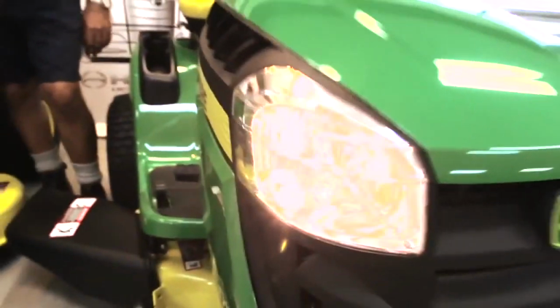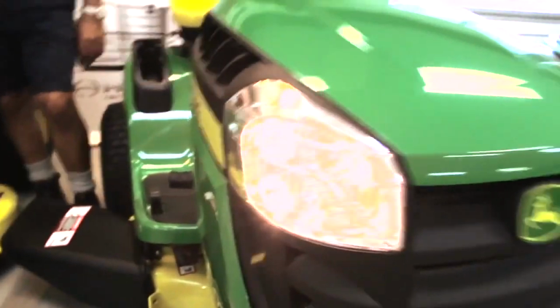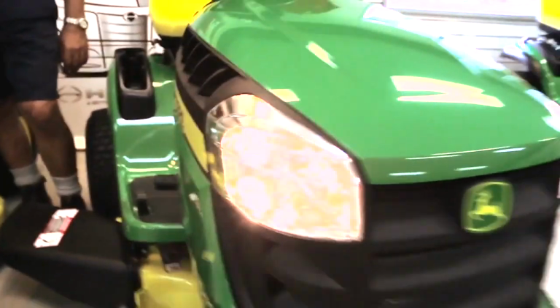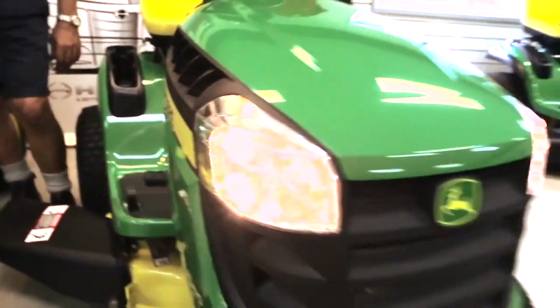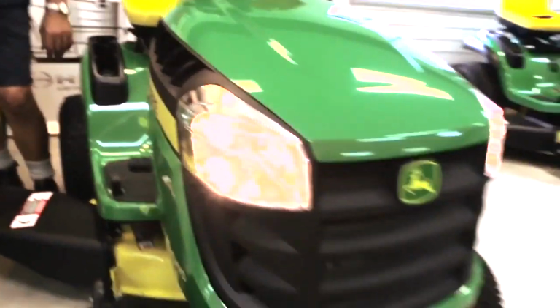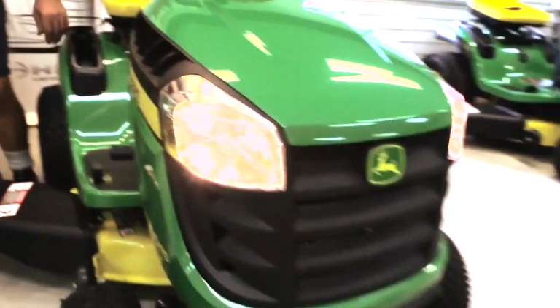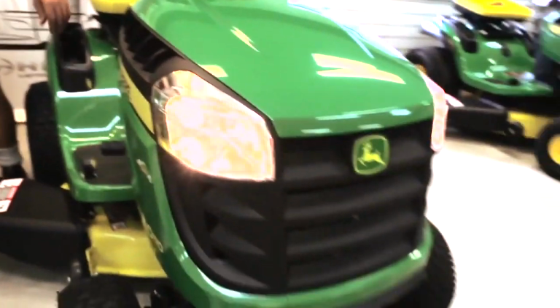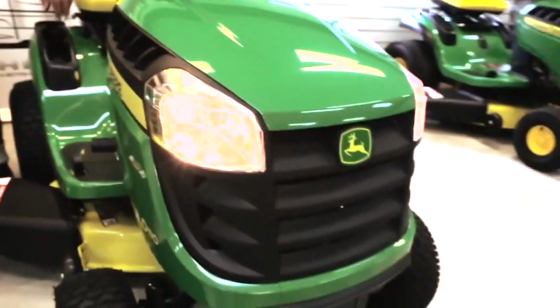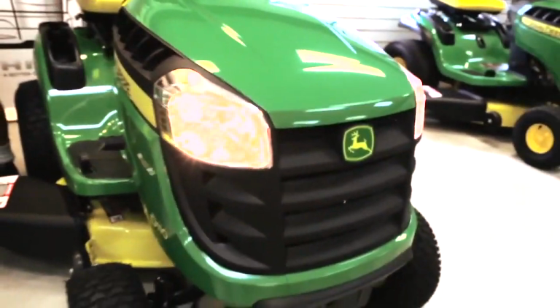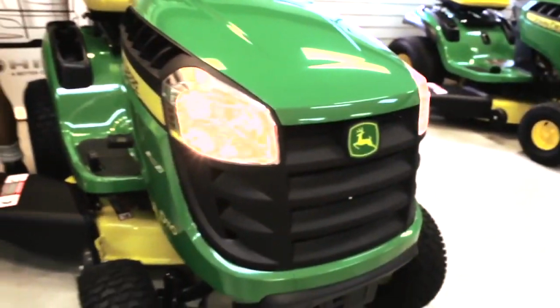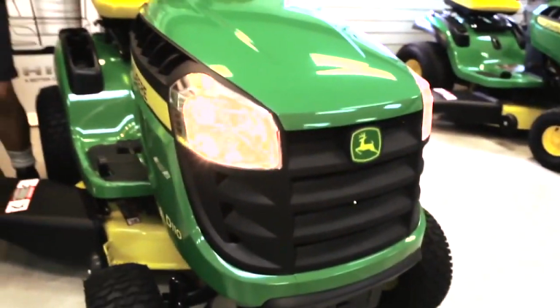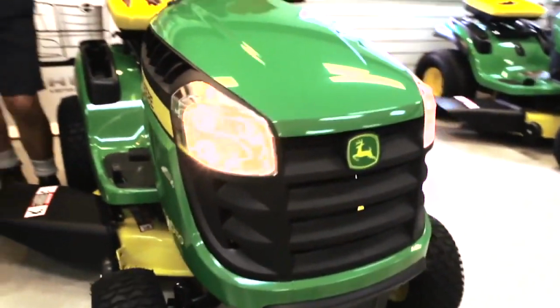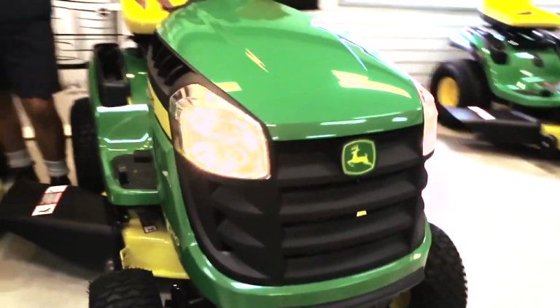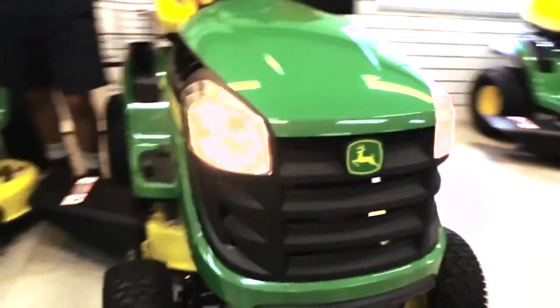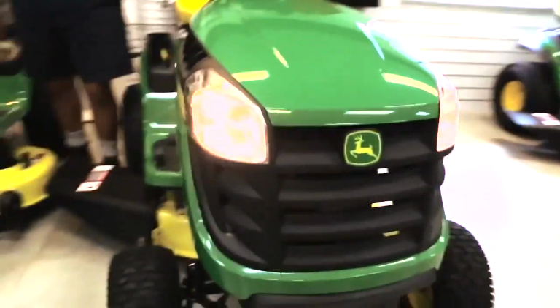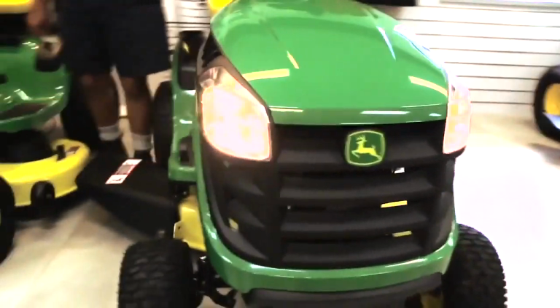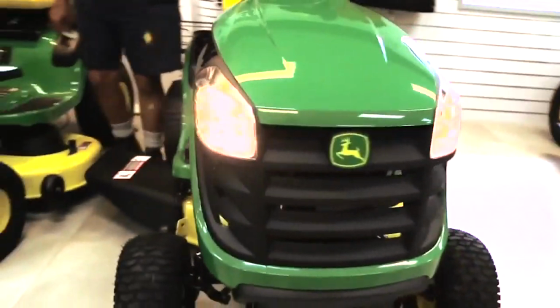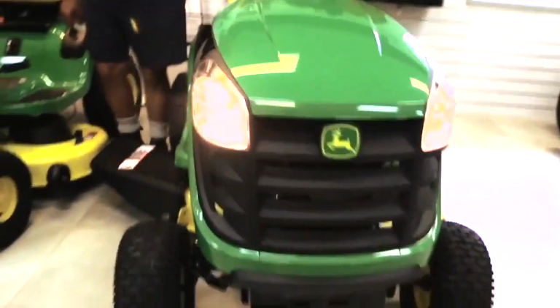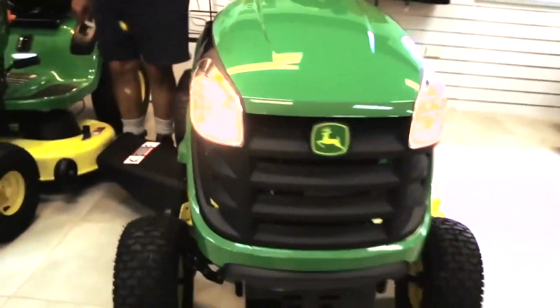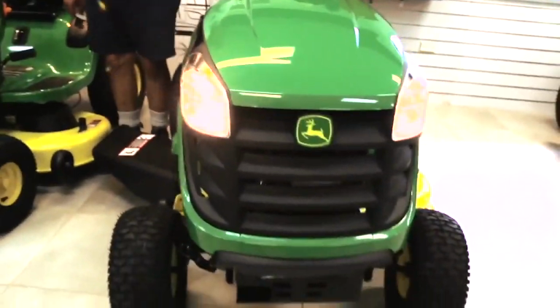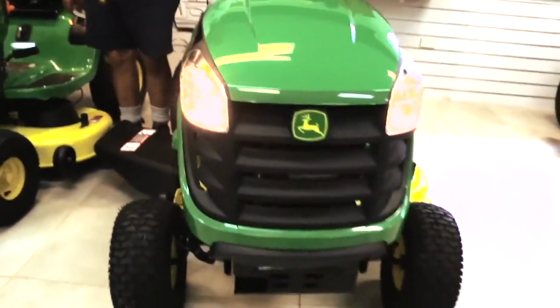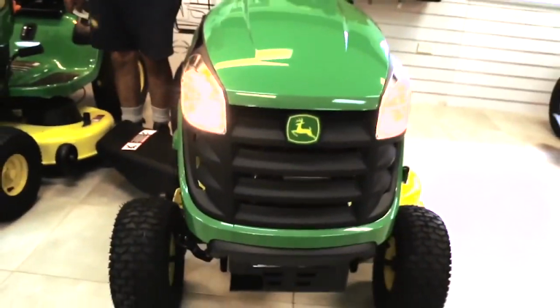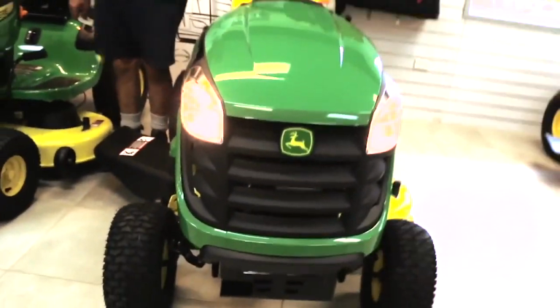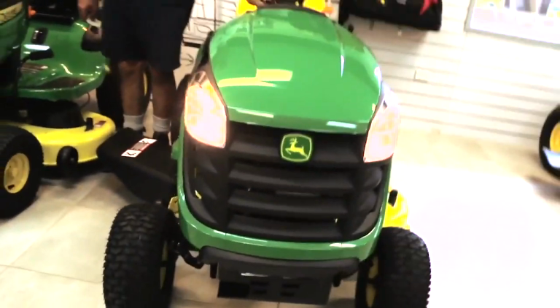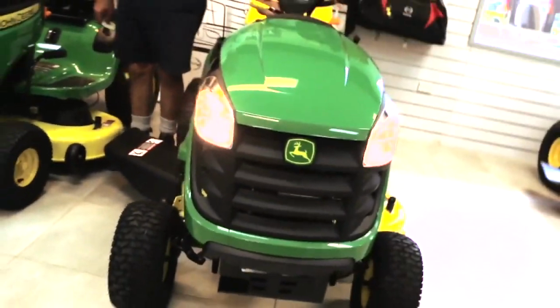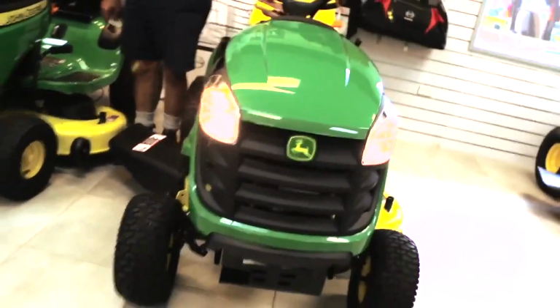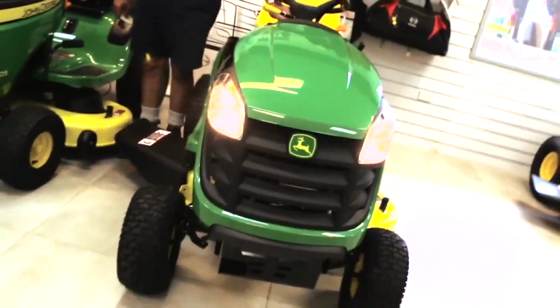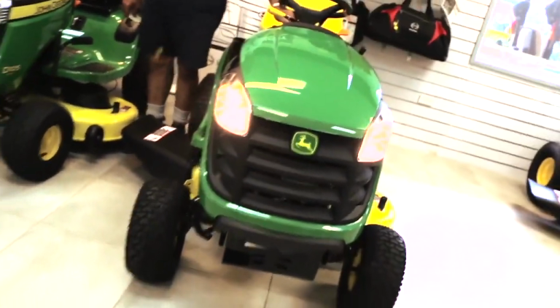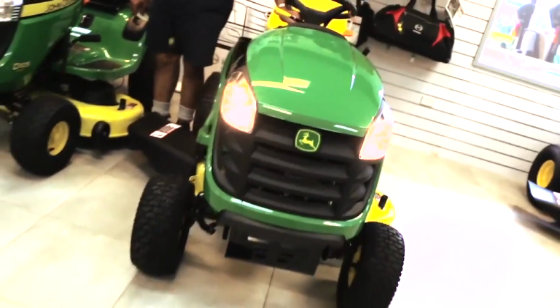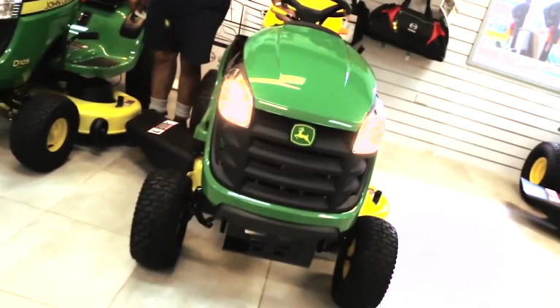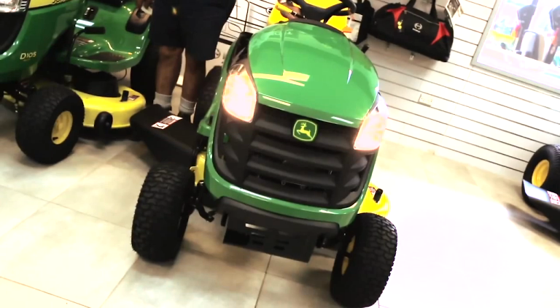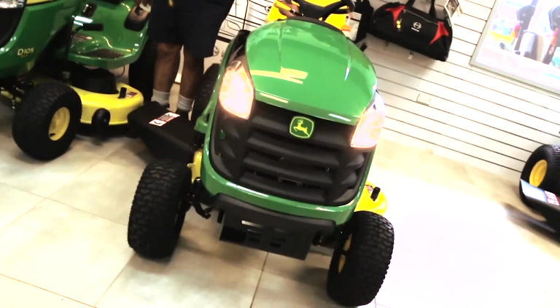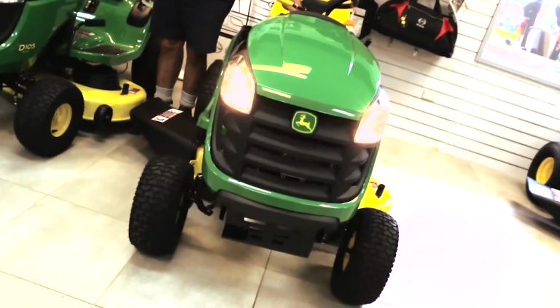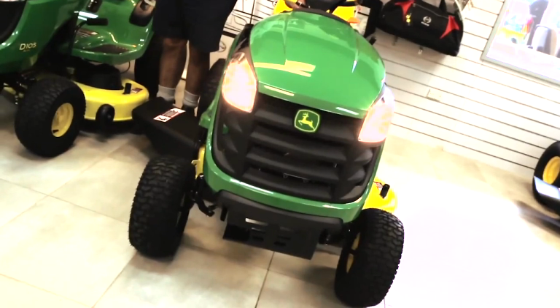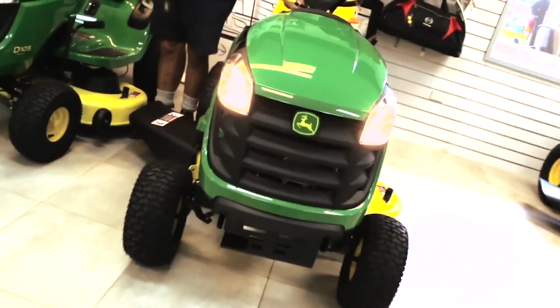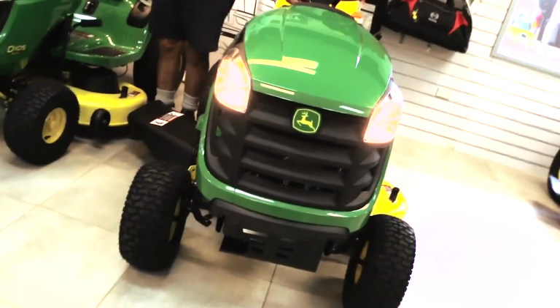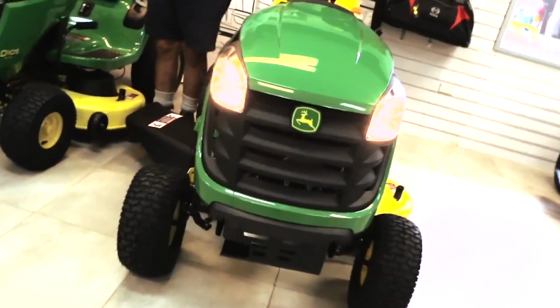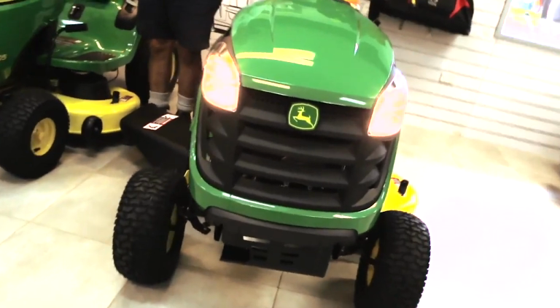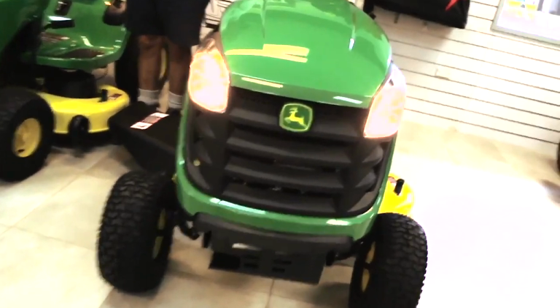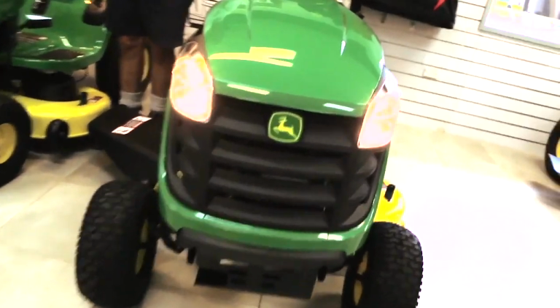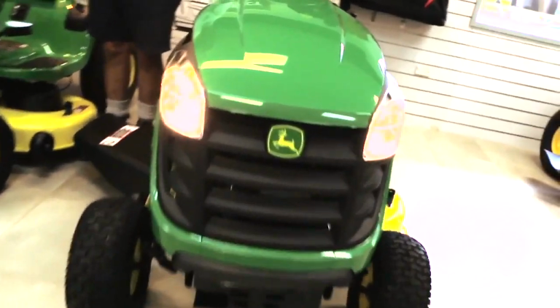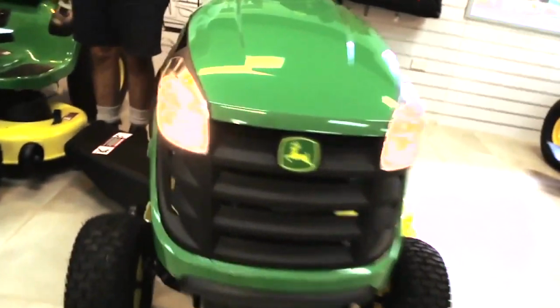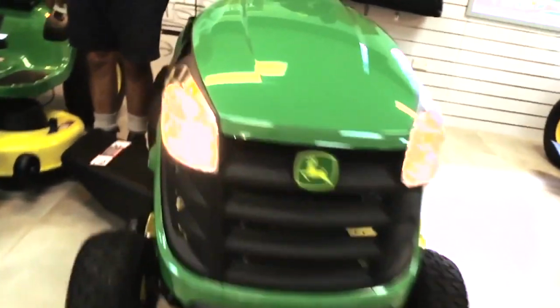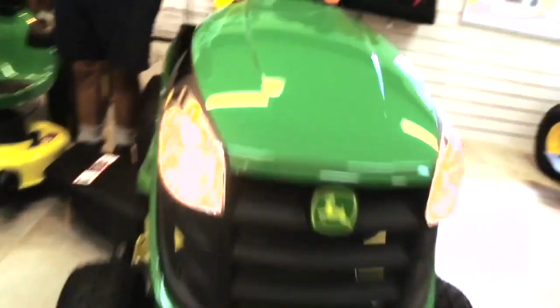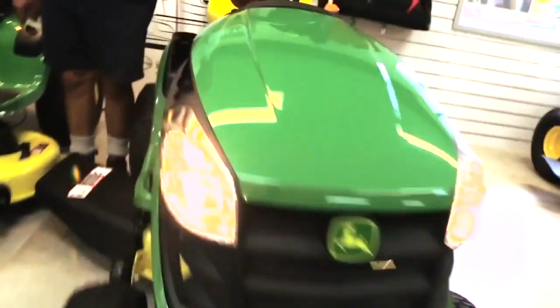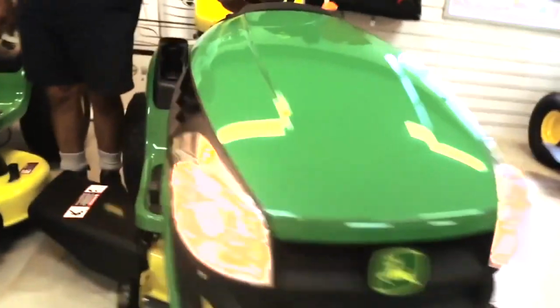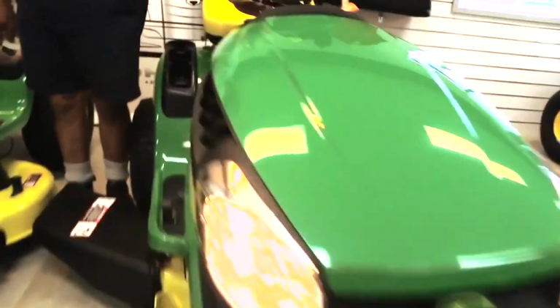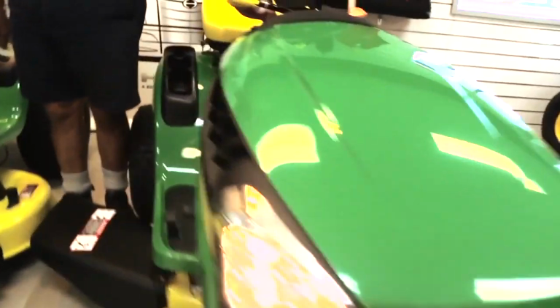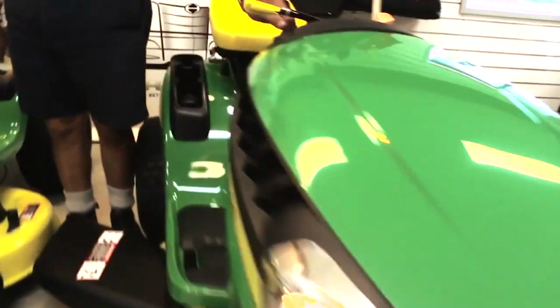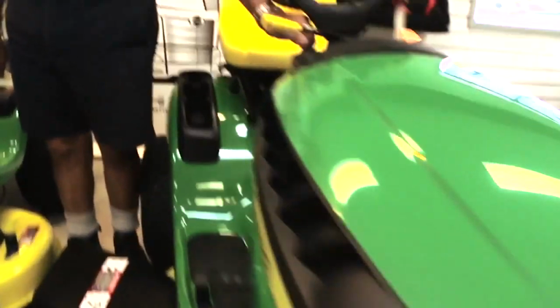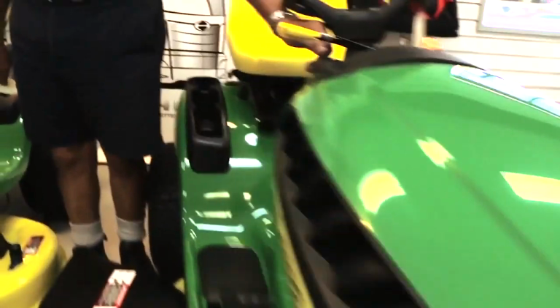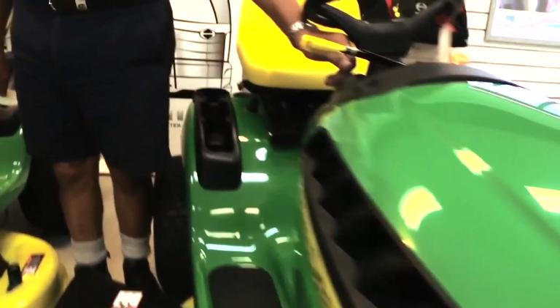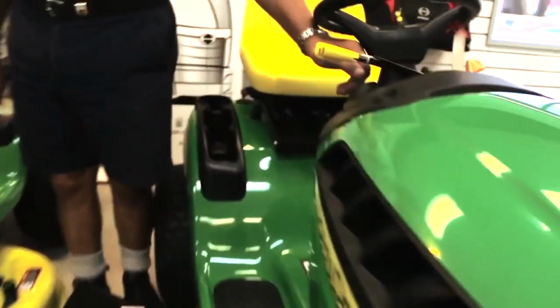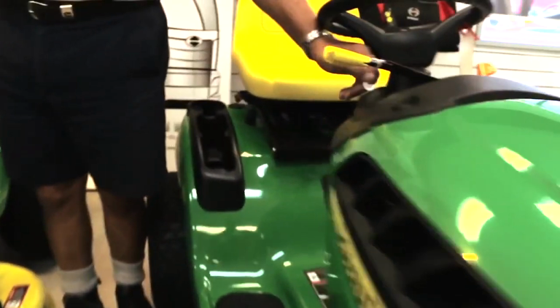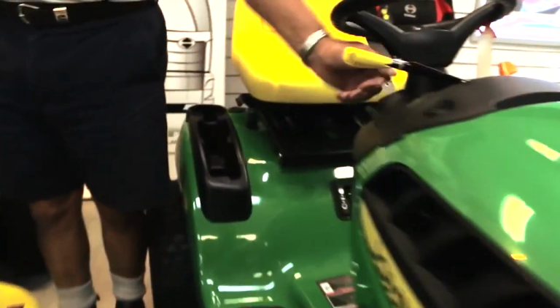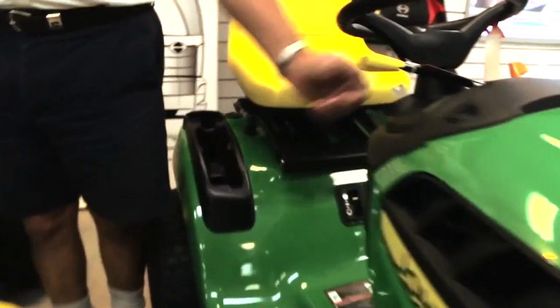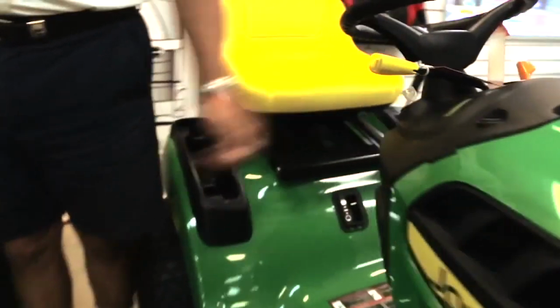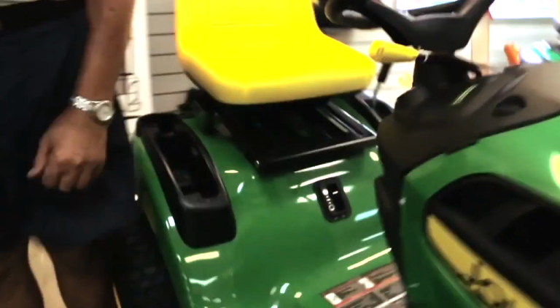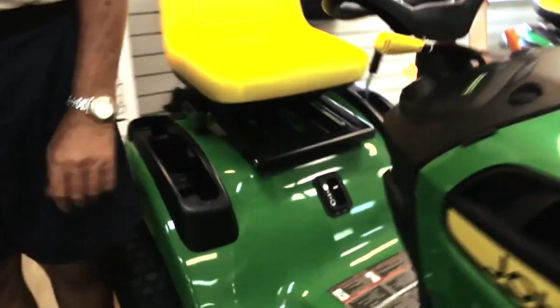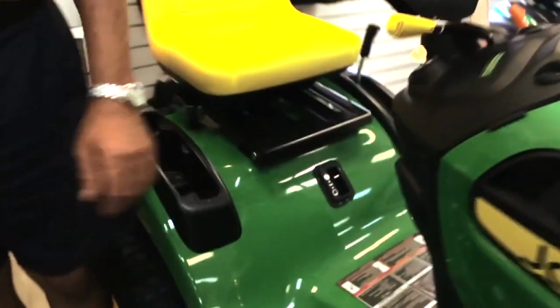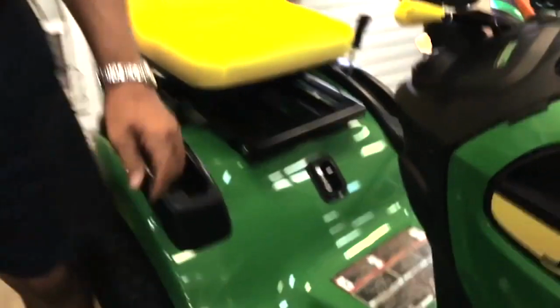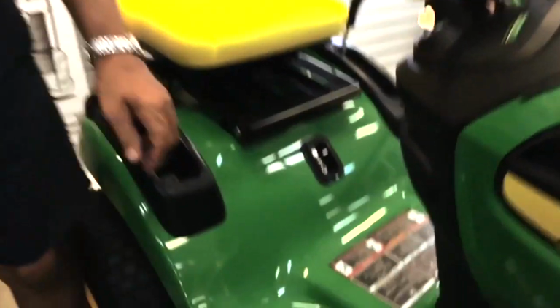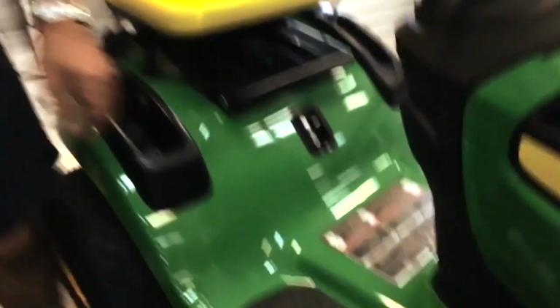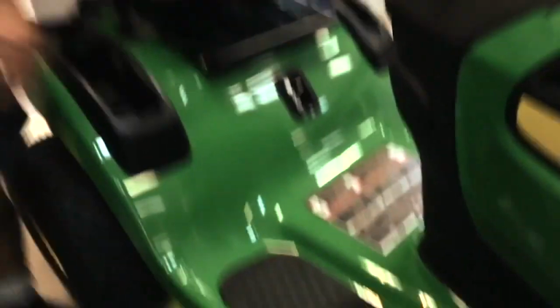If you want to go mowing at night, you can turn your lights on.